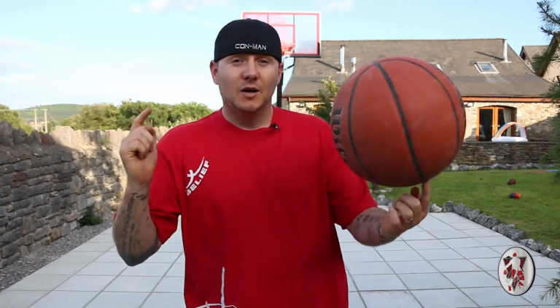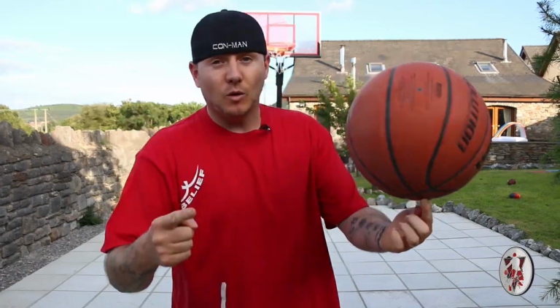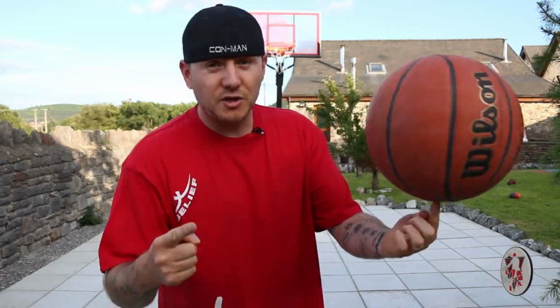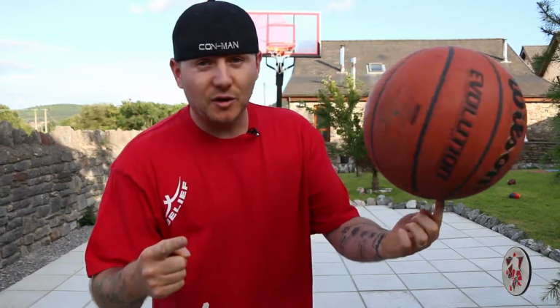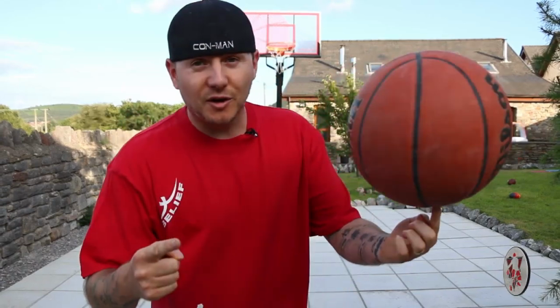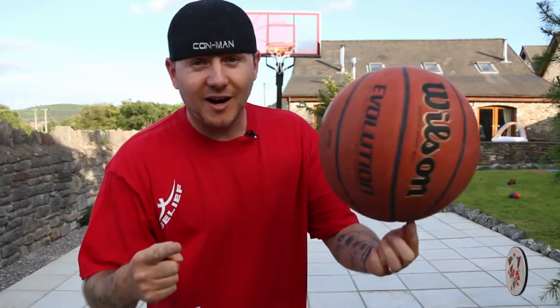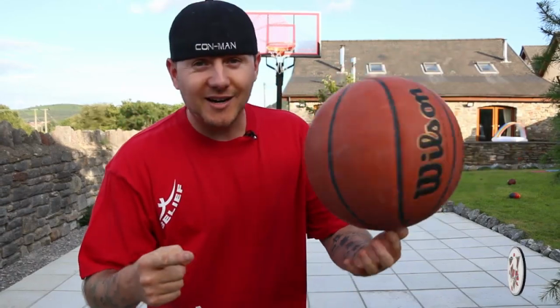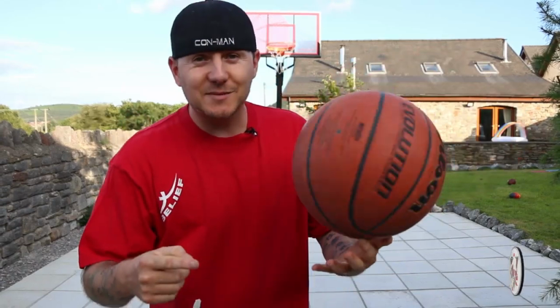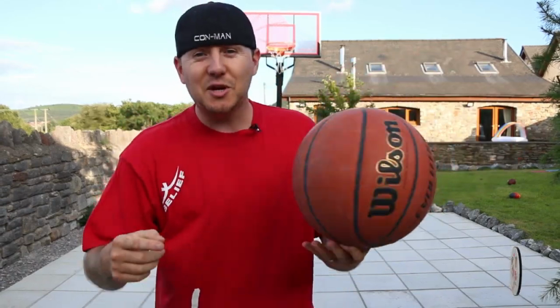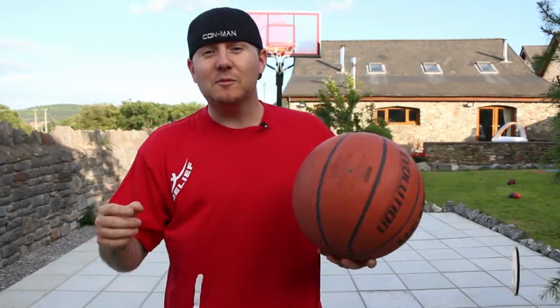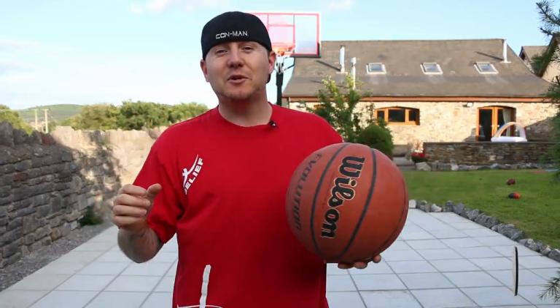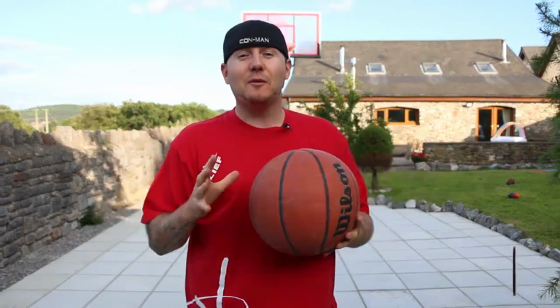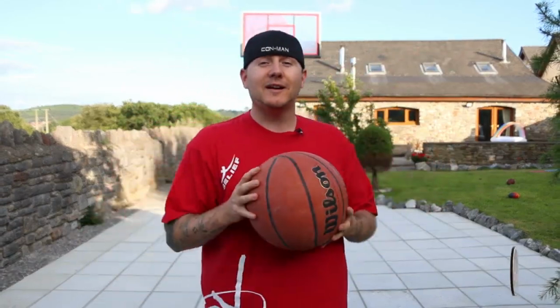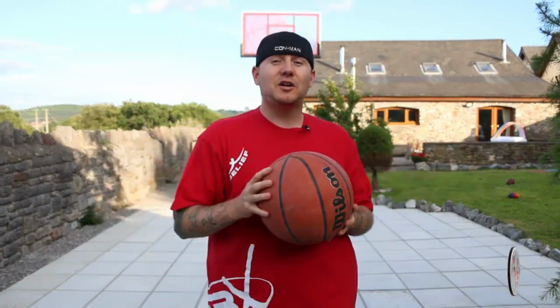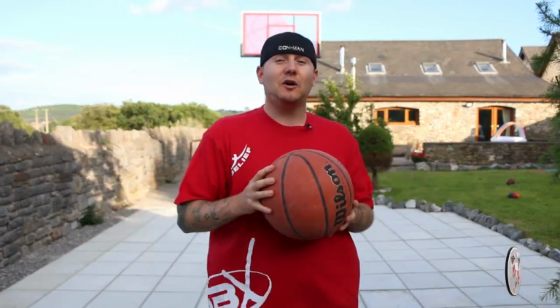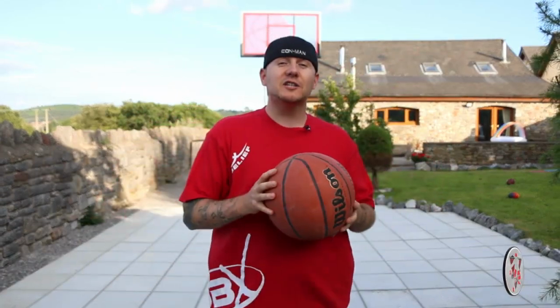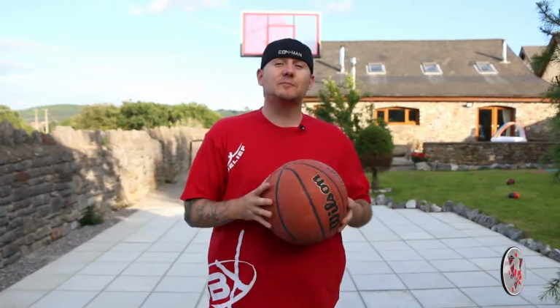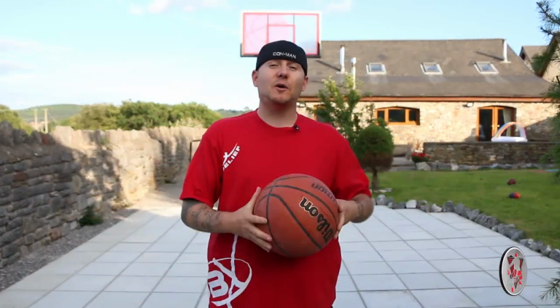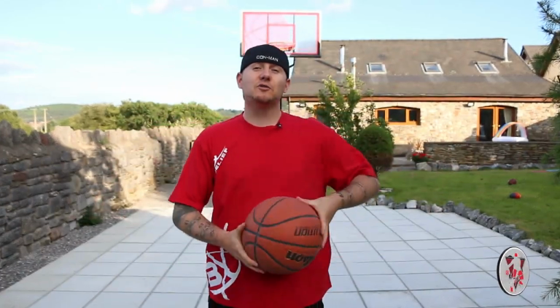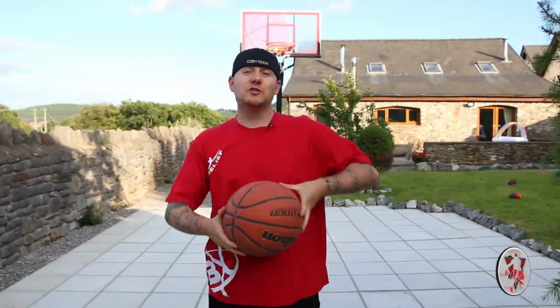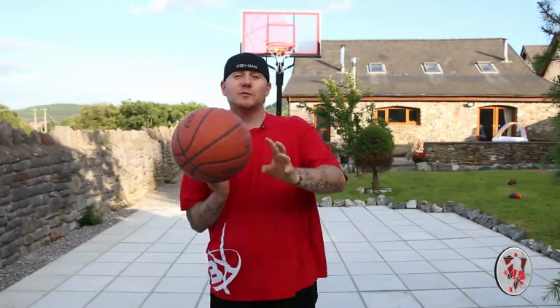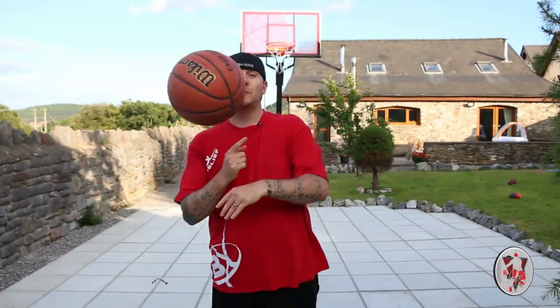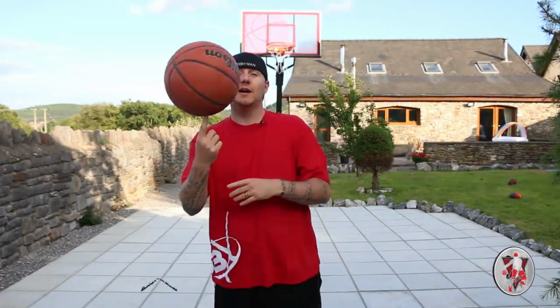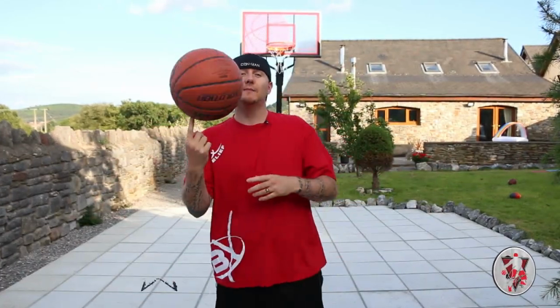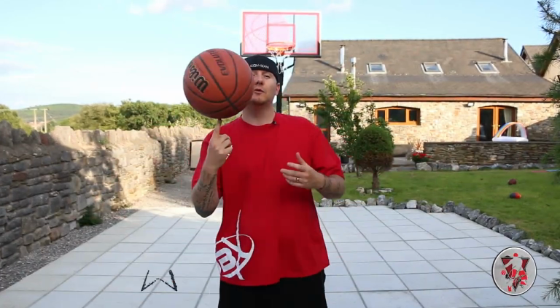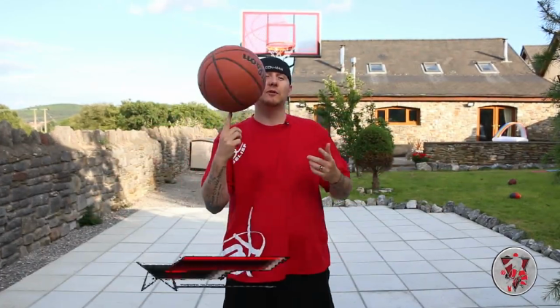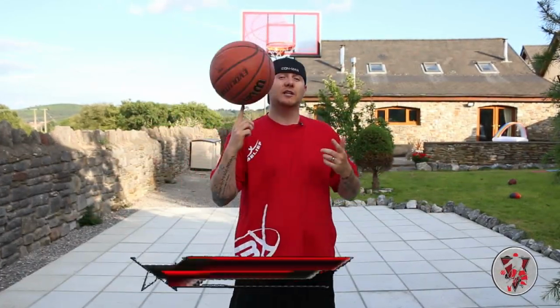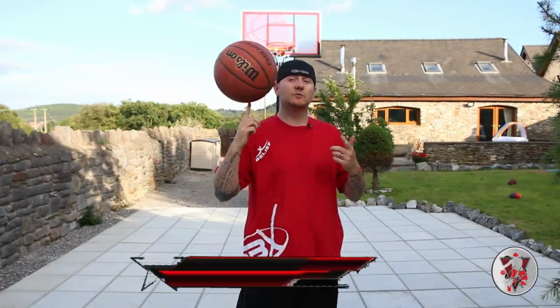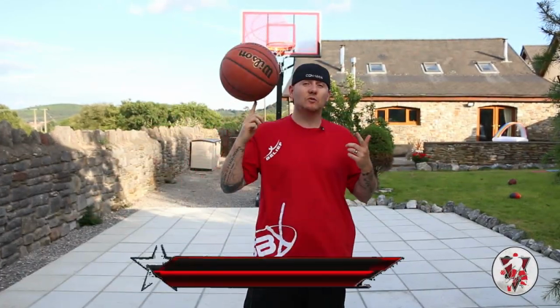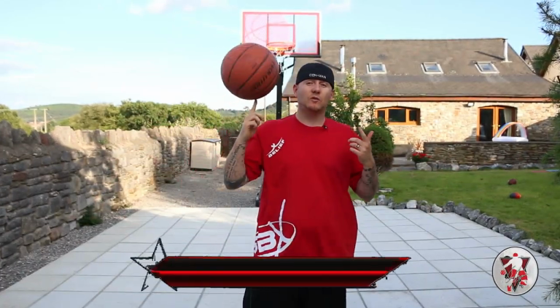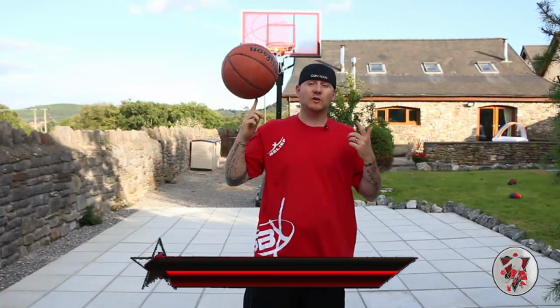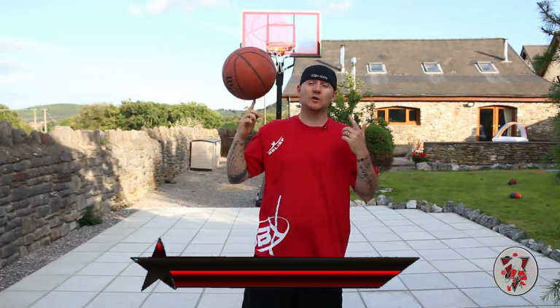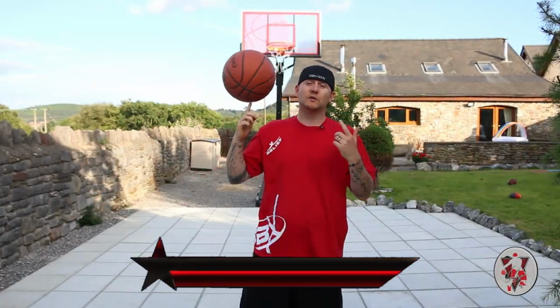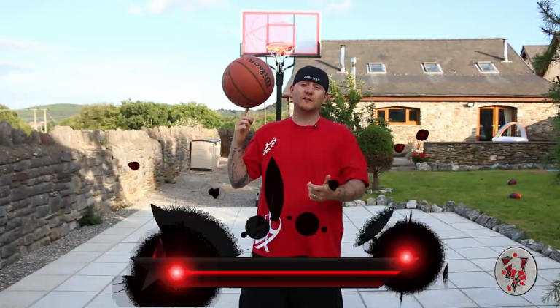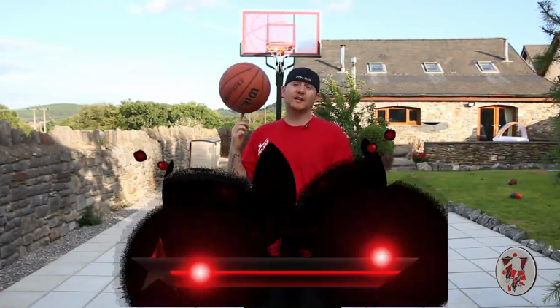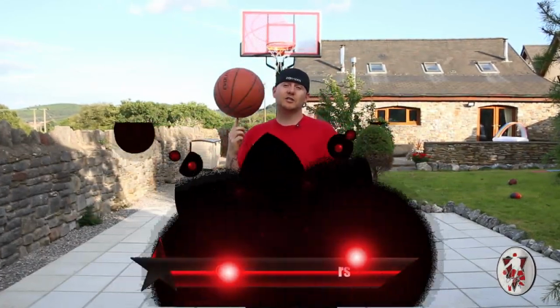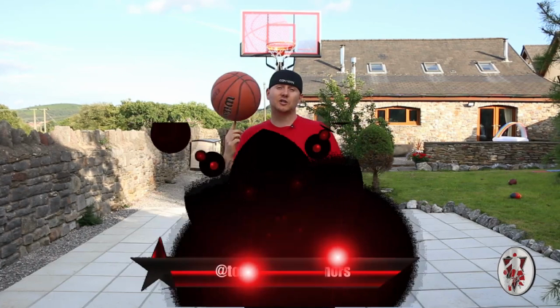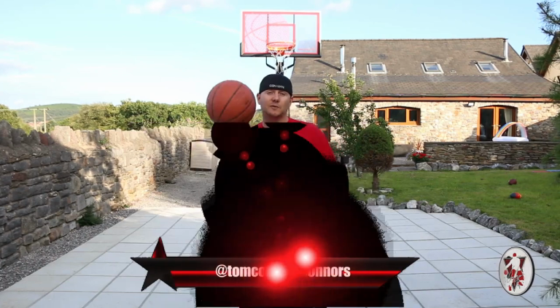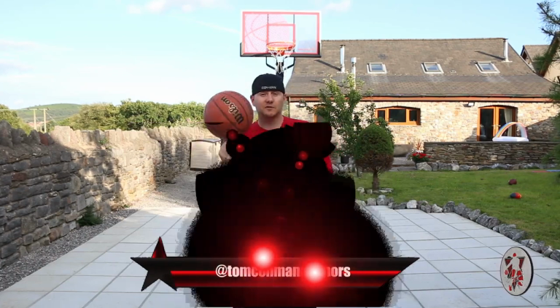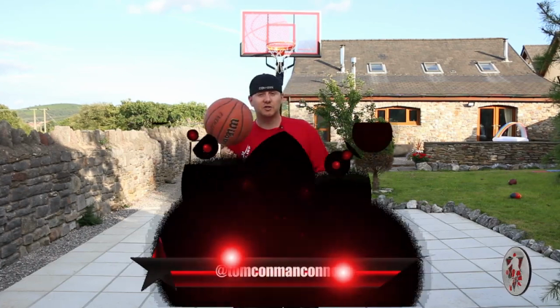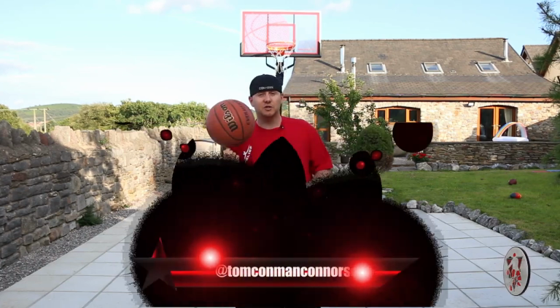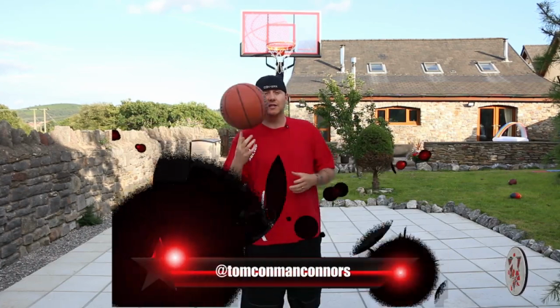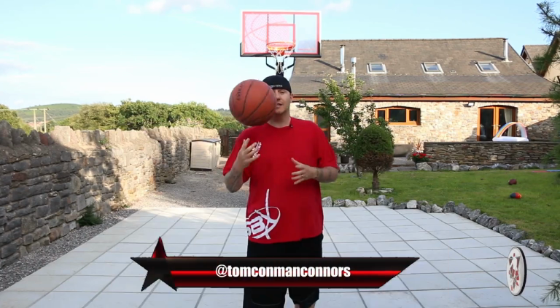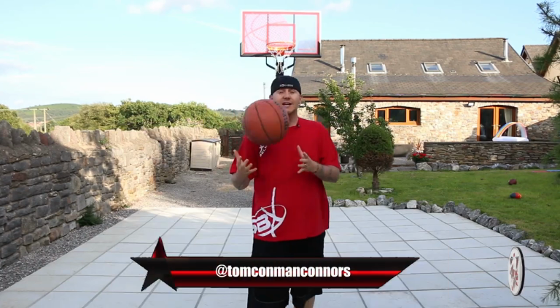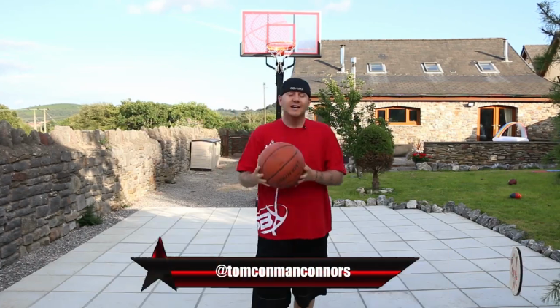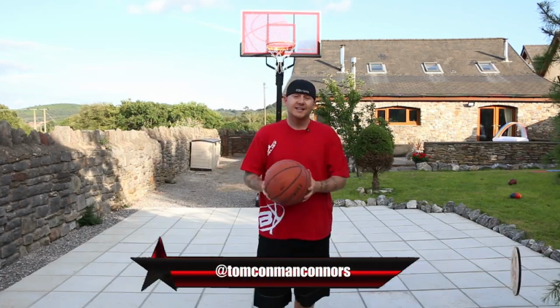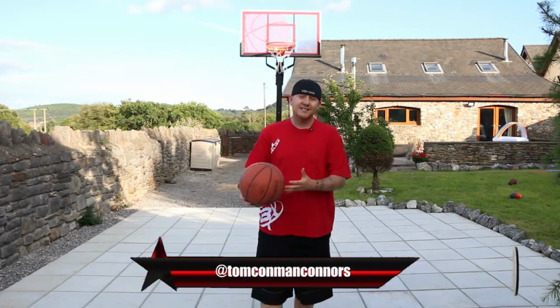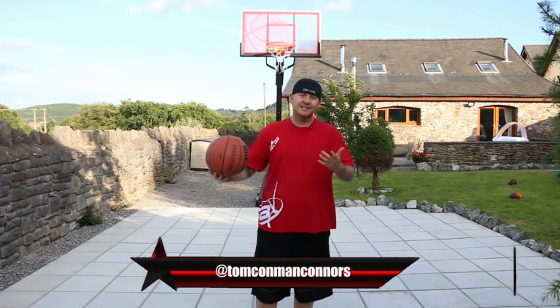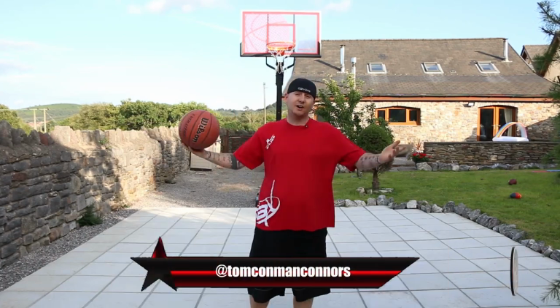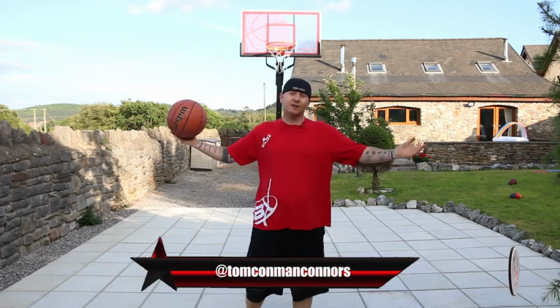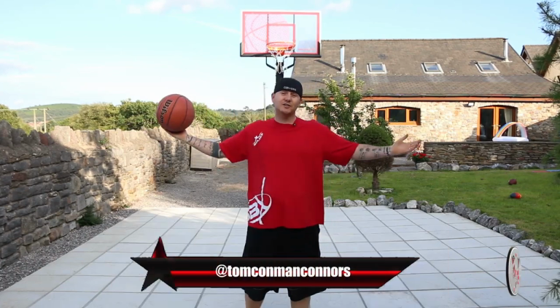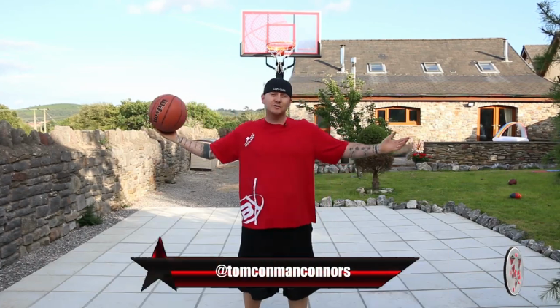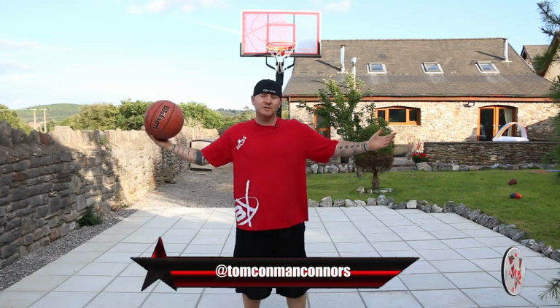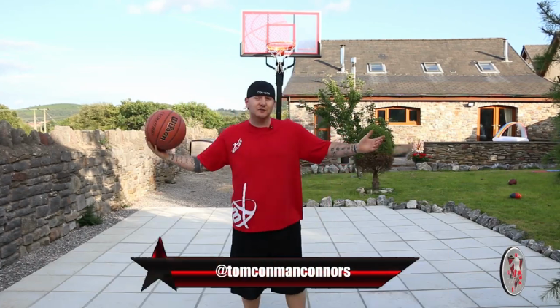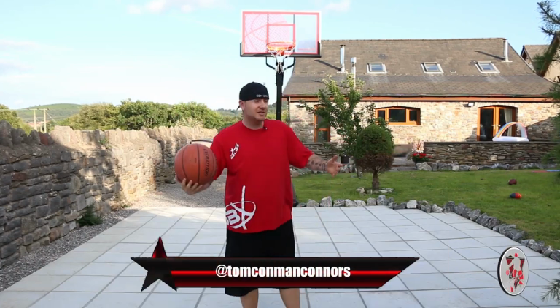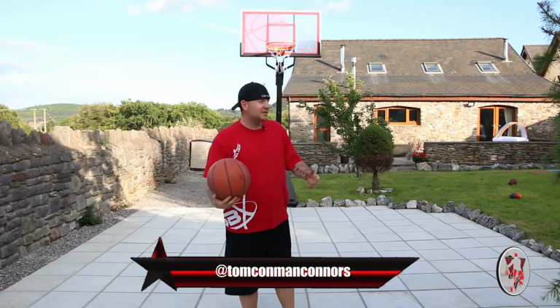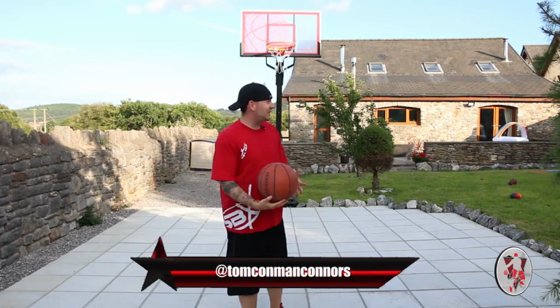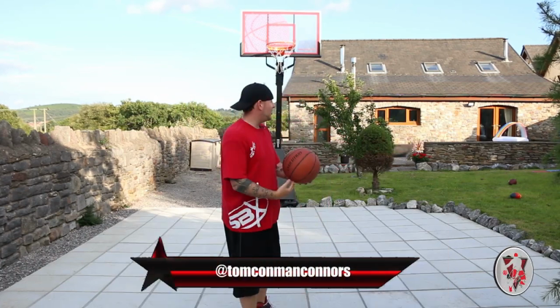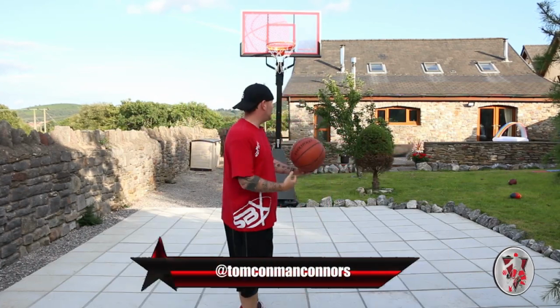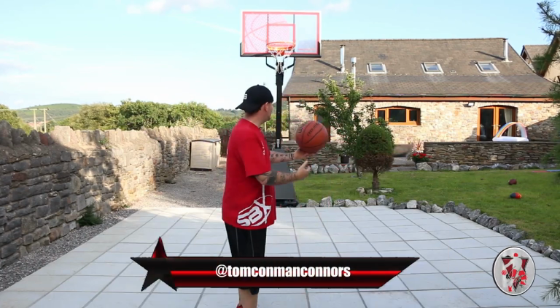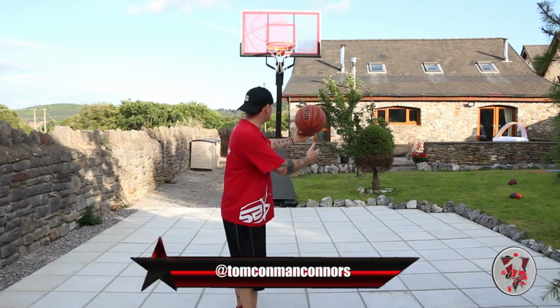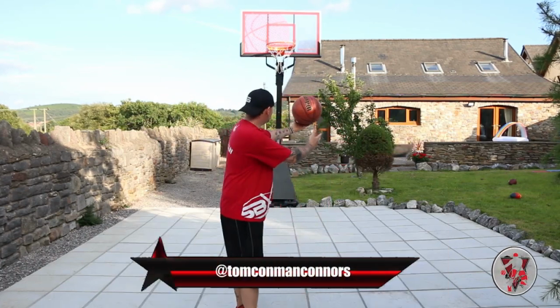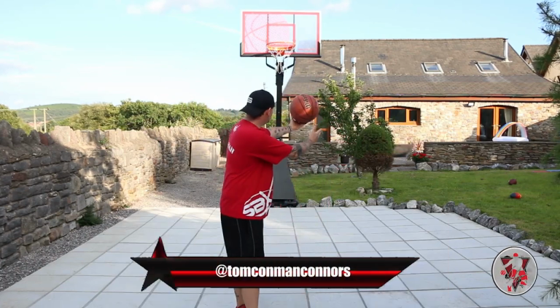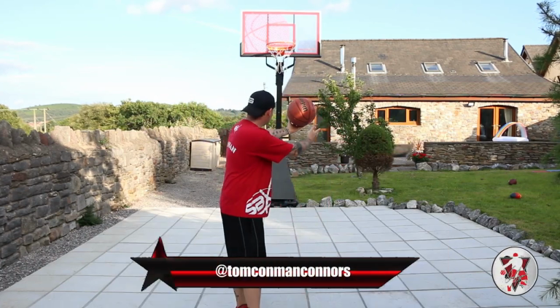What's going on guys, I'm Tom Conman Connors, pro streetball player, multiple Guinness World Record holder. Thank you so much for tuning in. This is Garden Drills, this is my home in the UK.